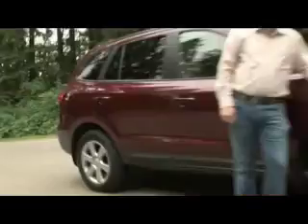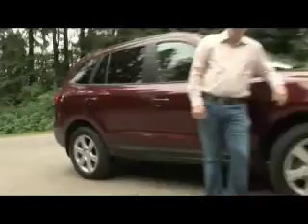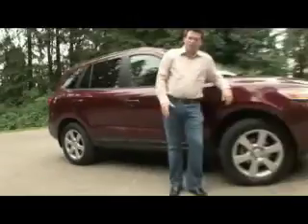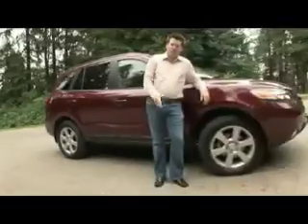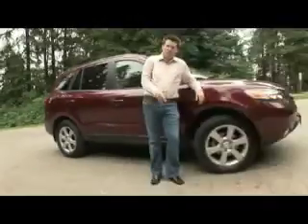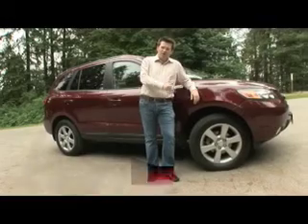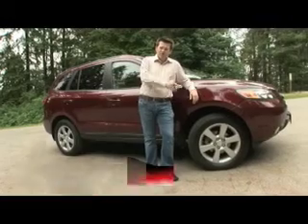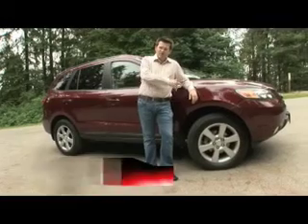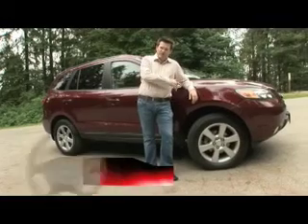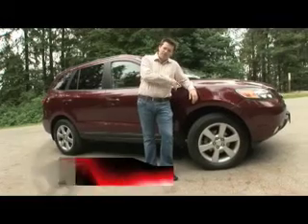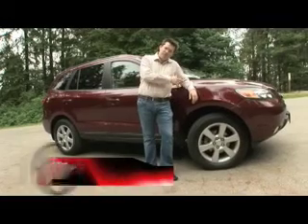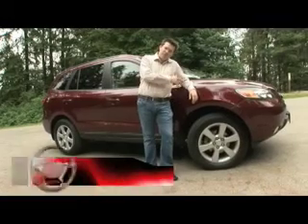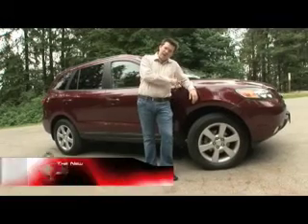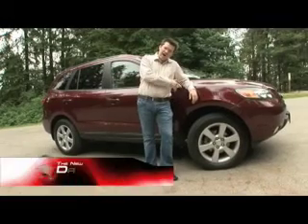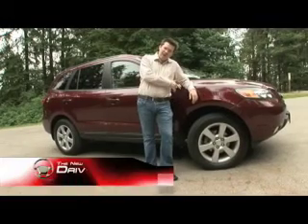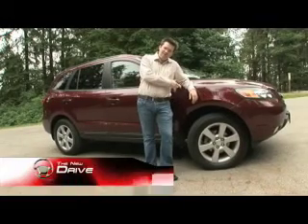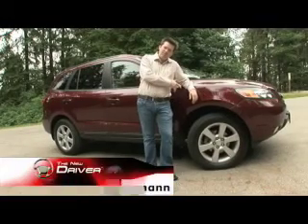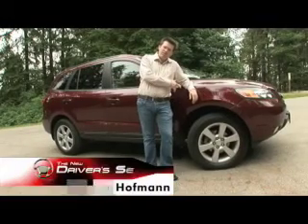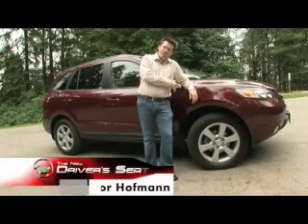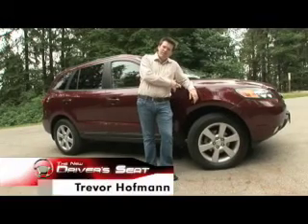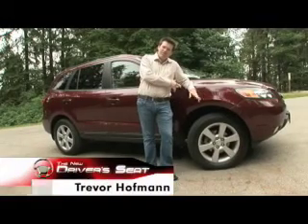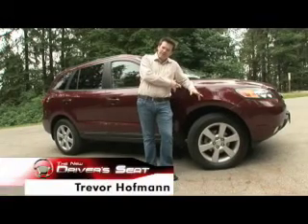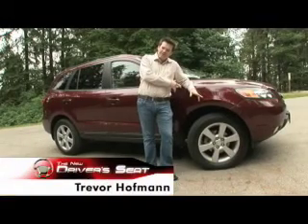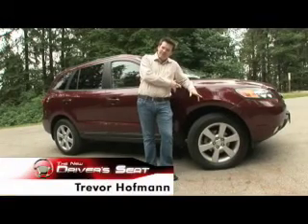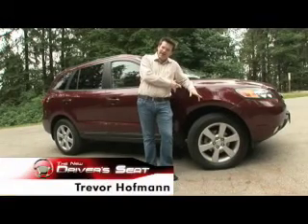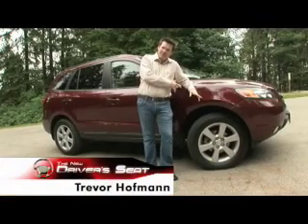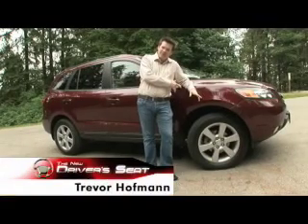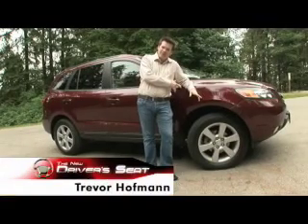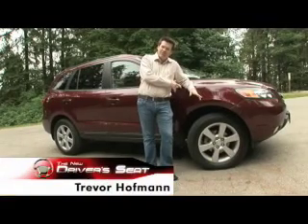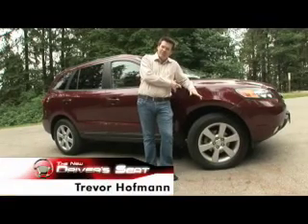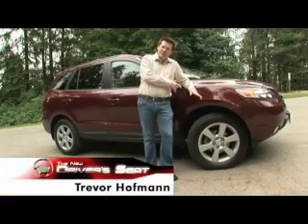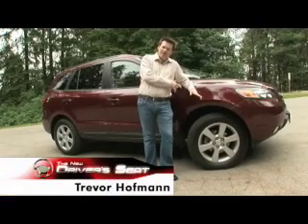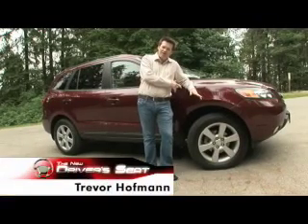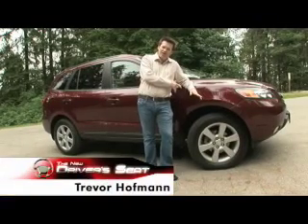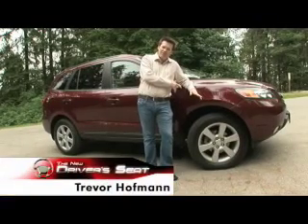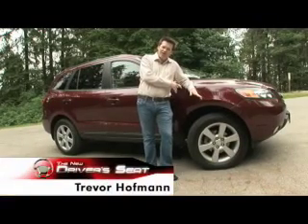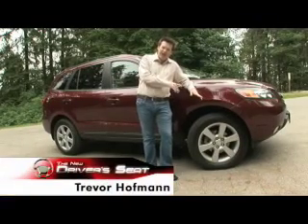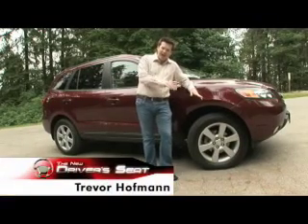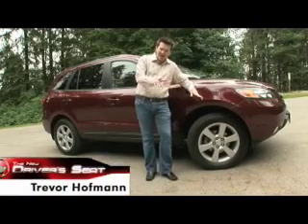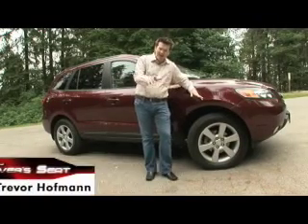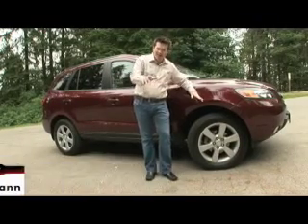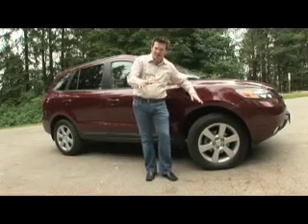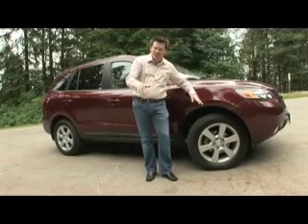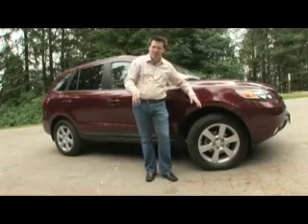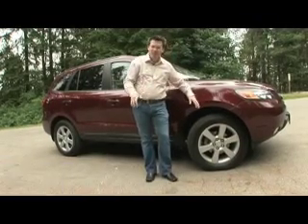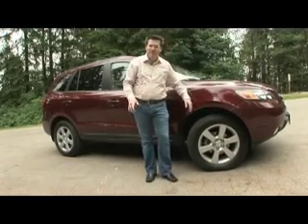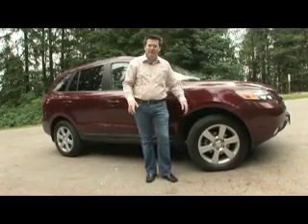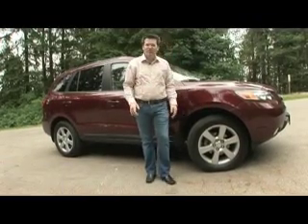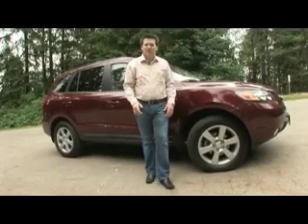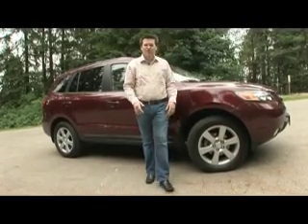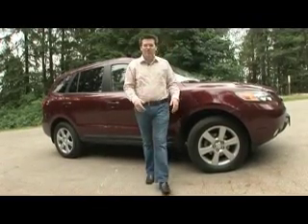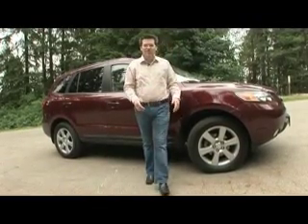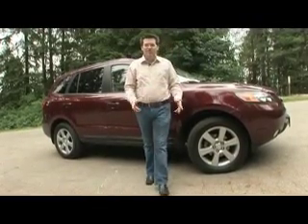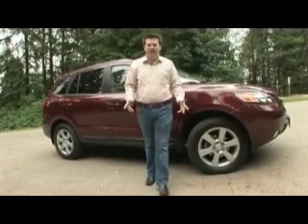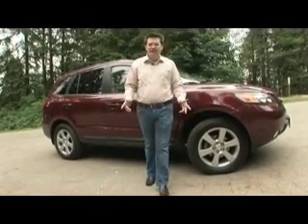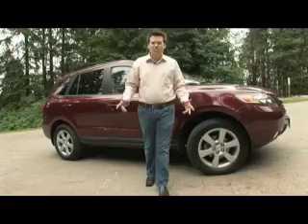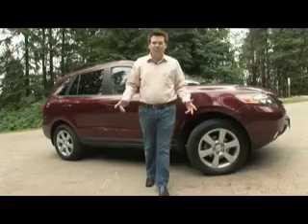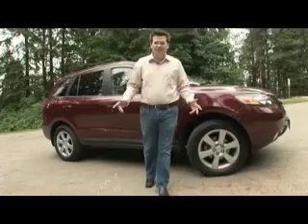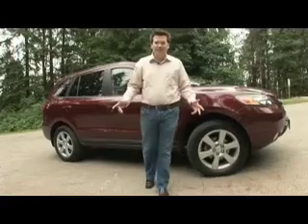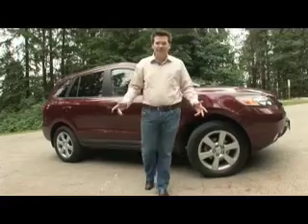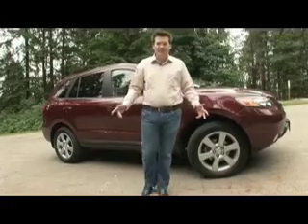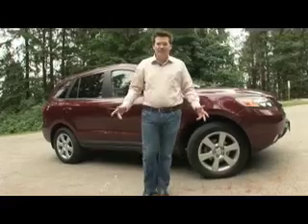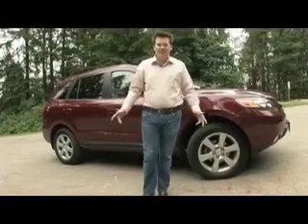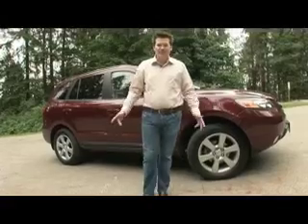The crossover SUV behind me is one of the best values in the mid-size segment, and given a few minutes, I'll show you exactly why I feel this way.